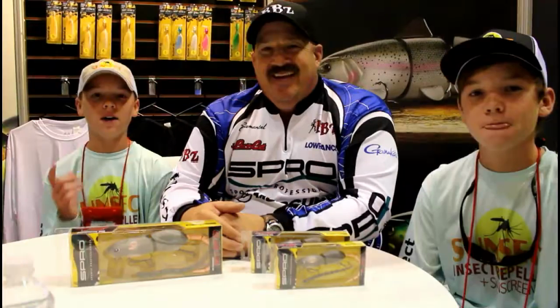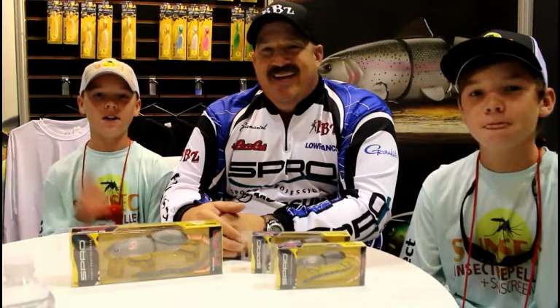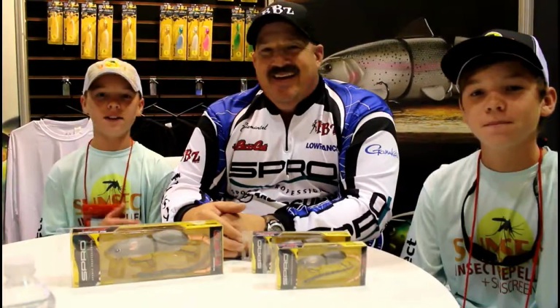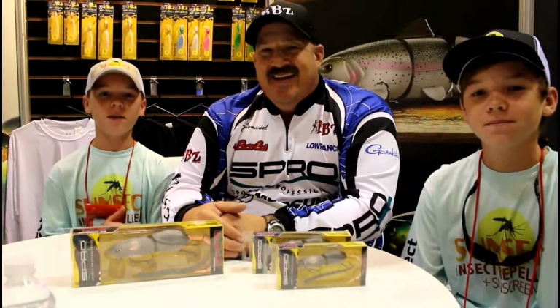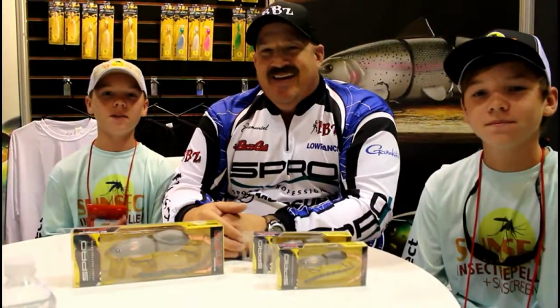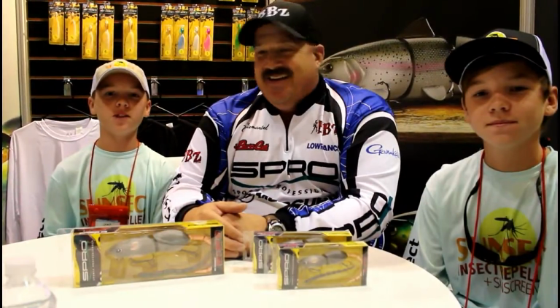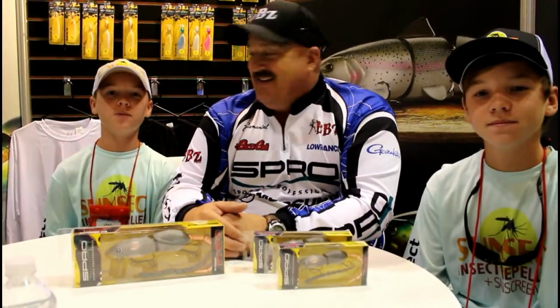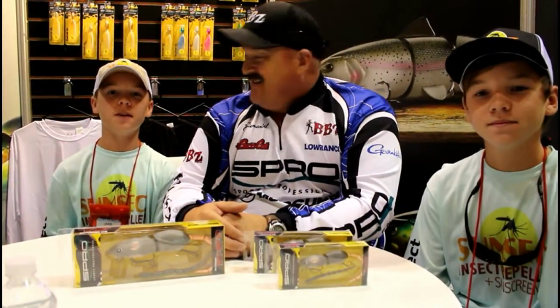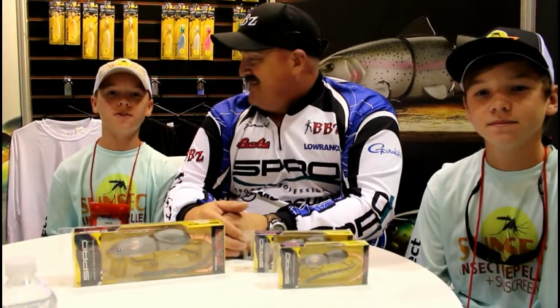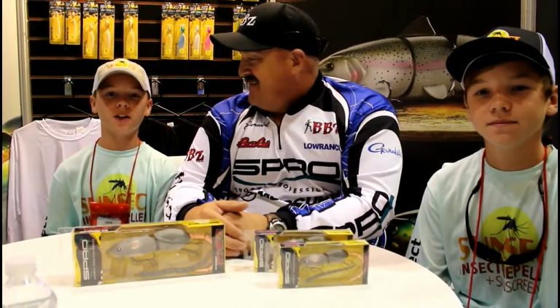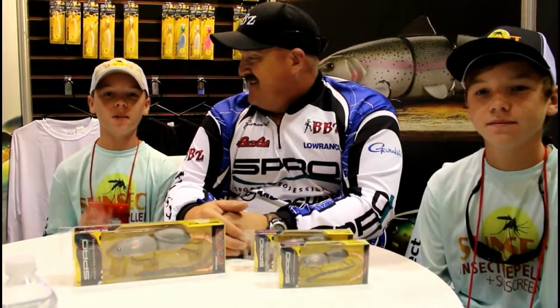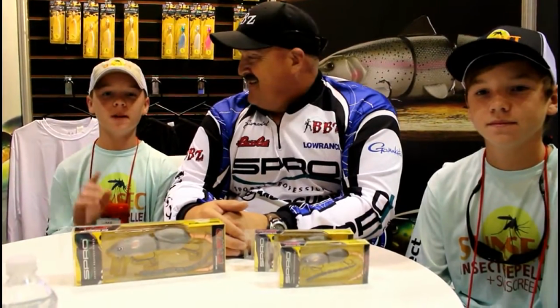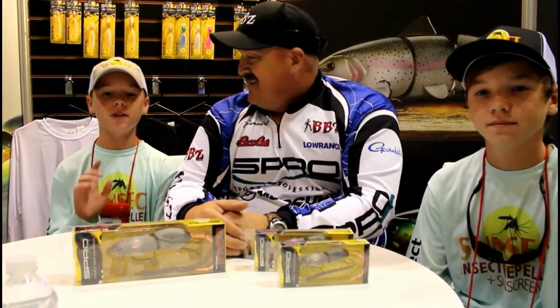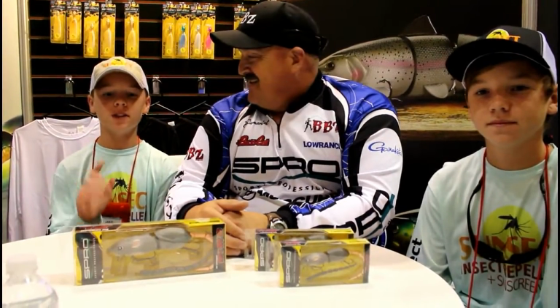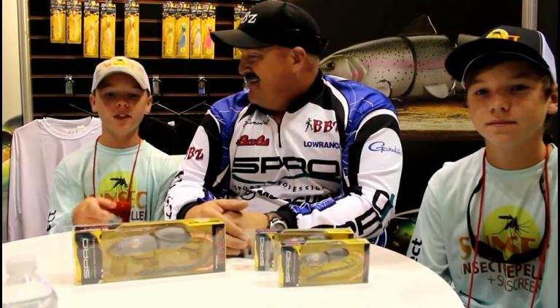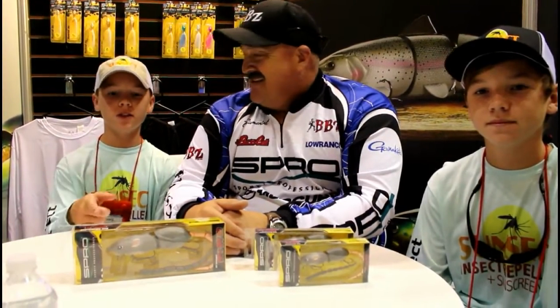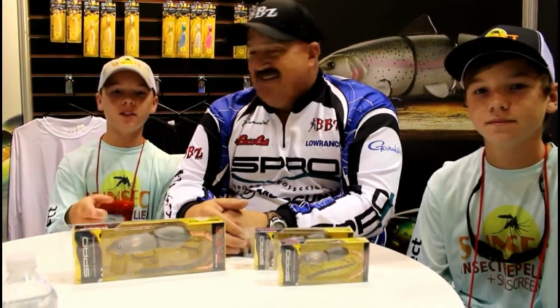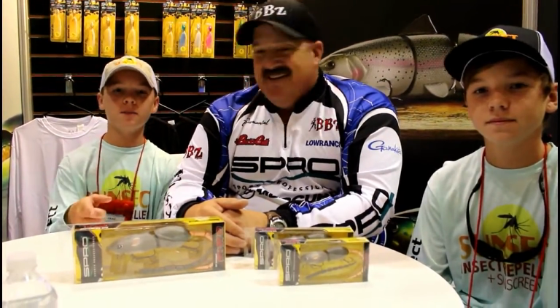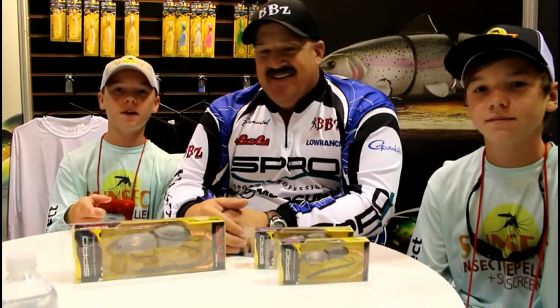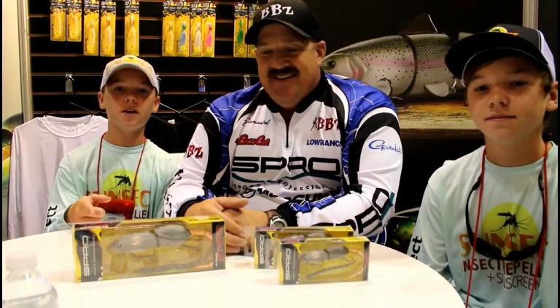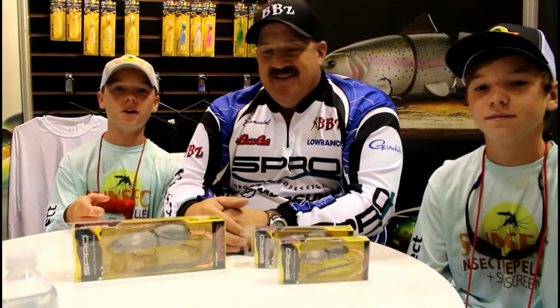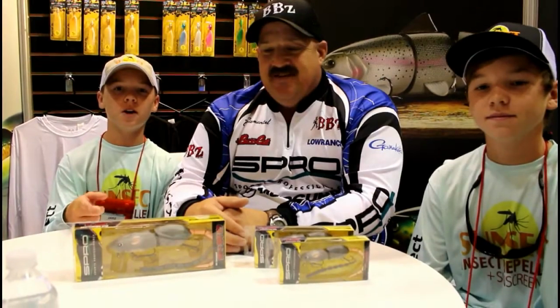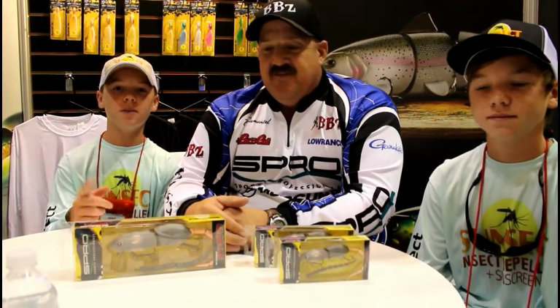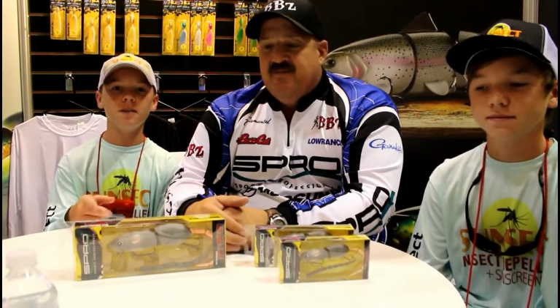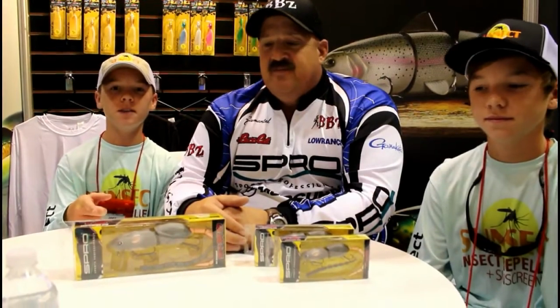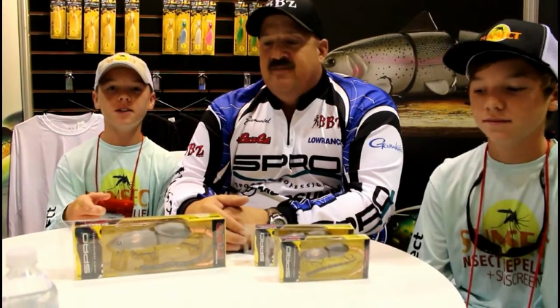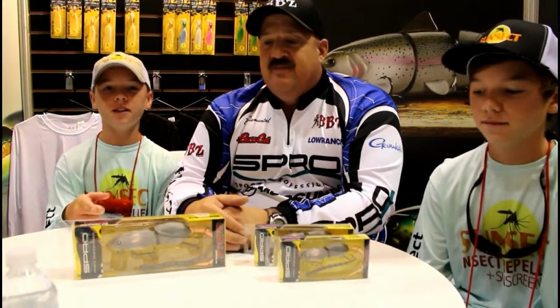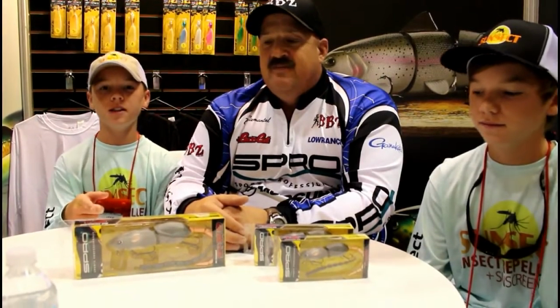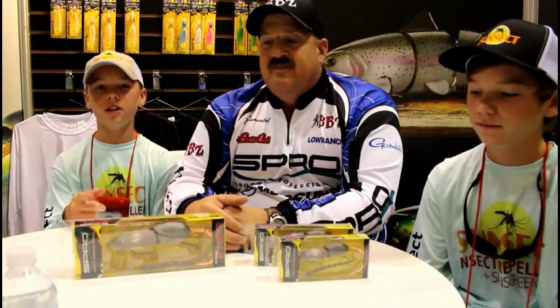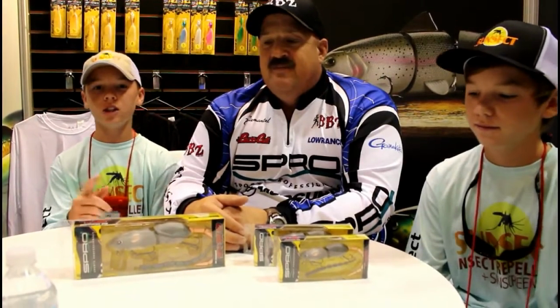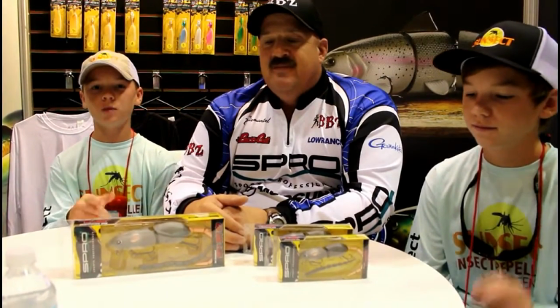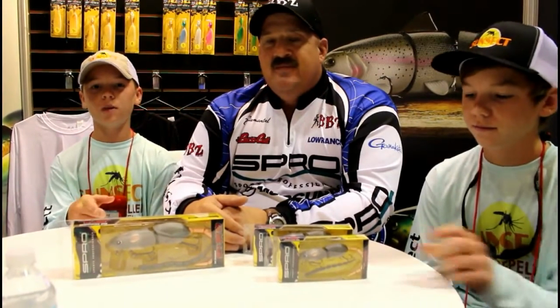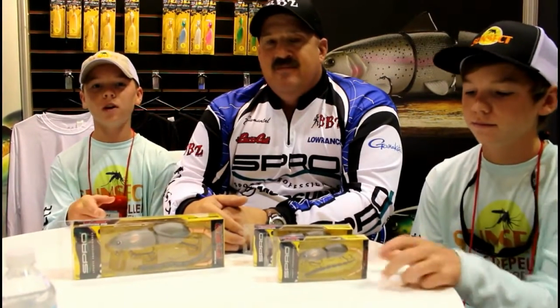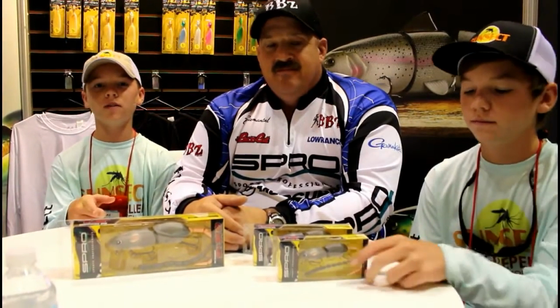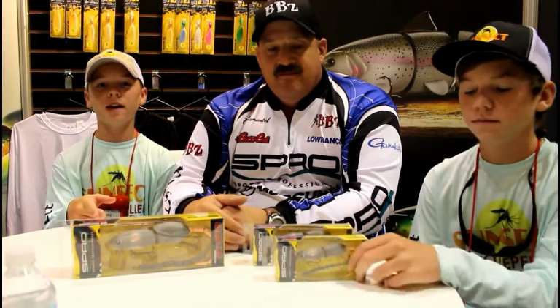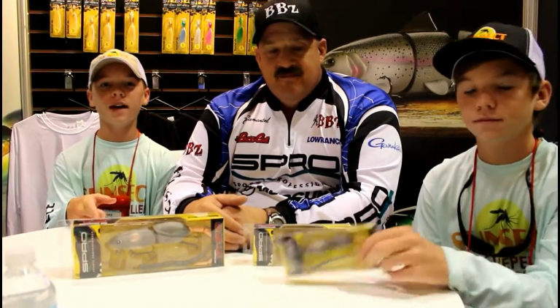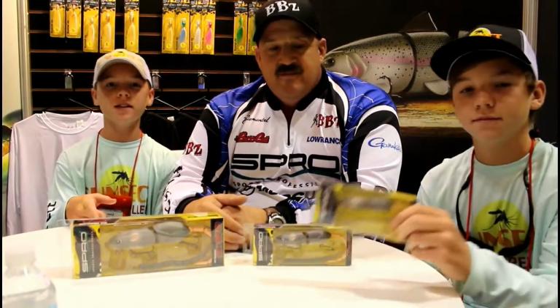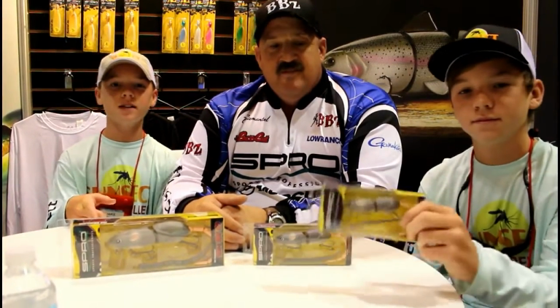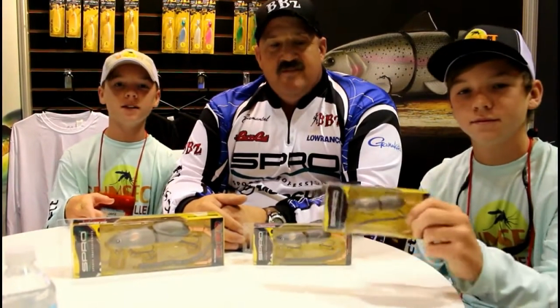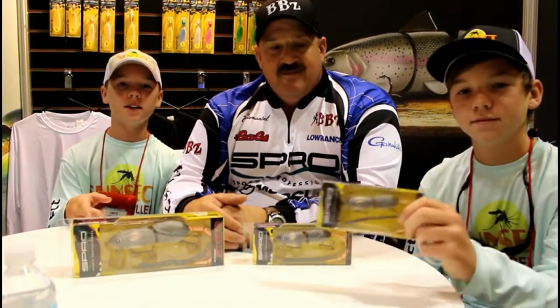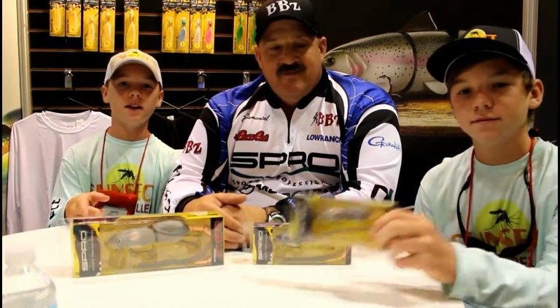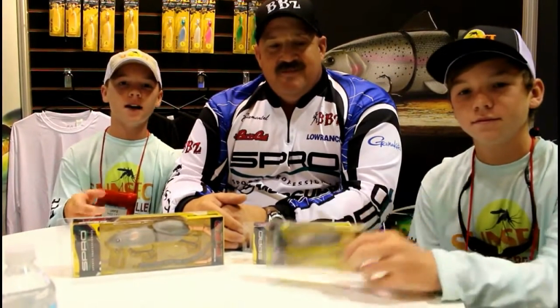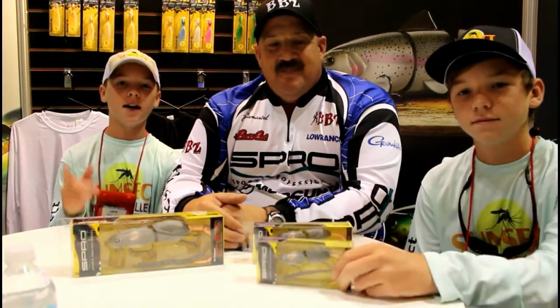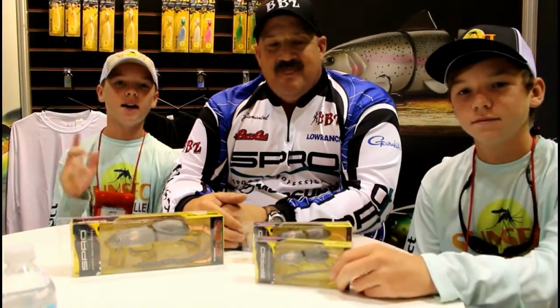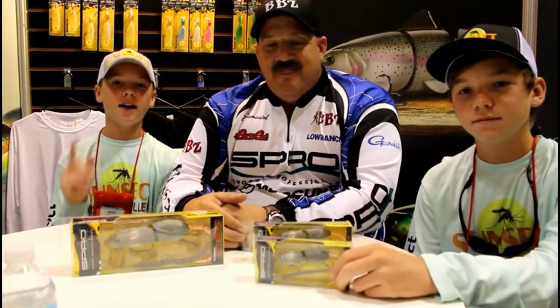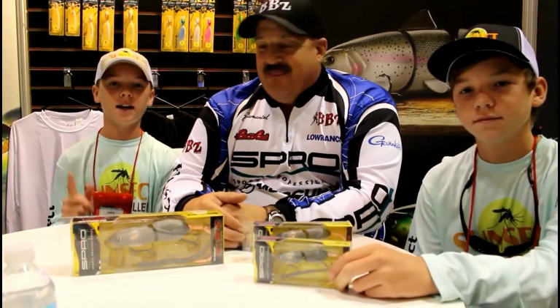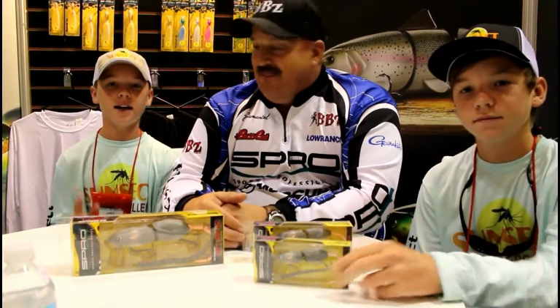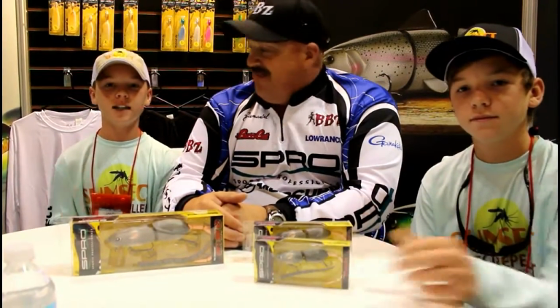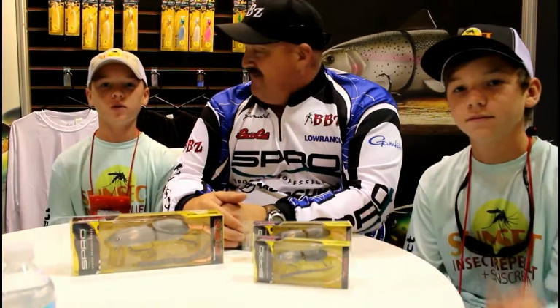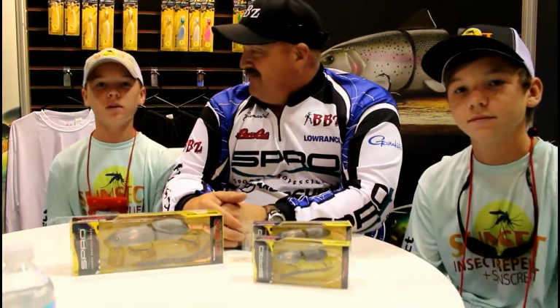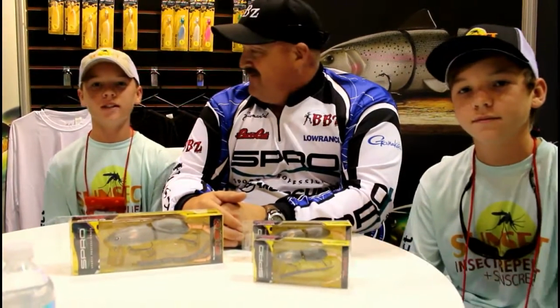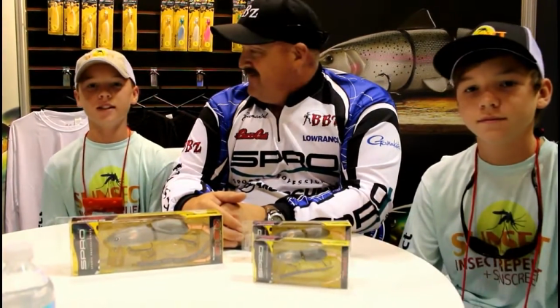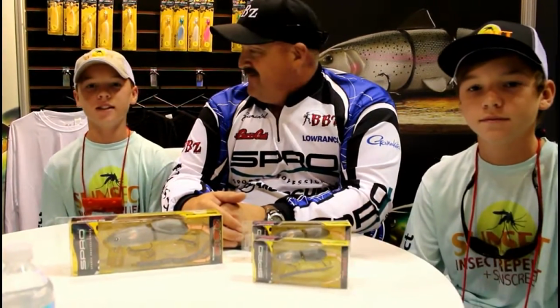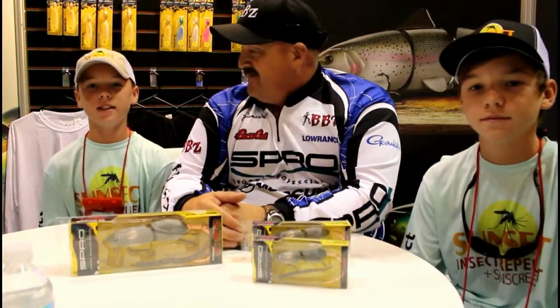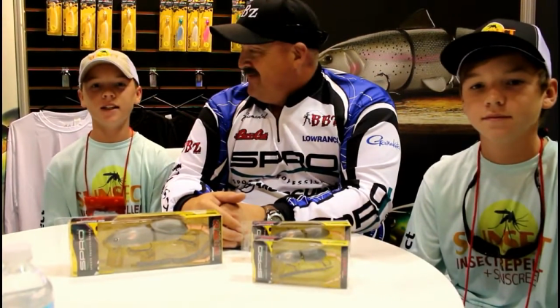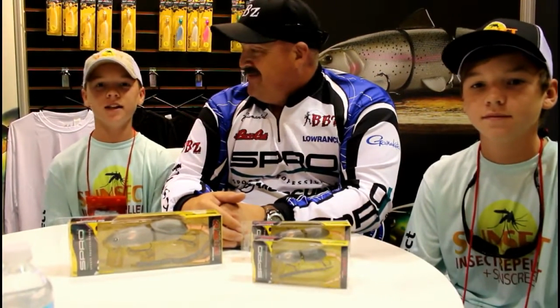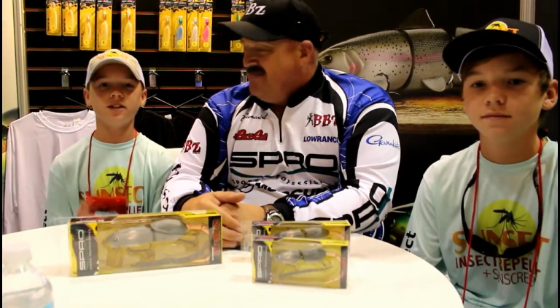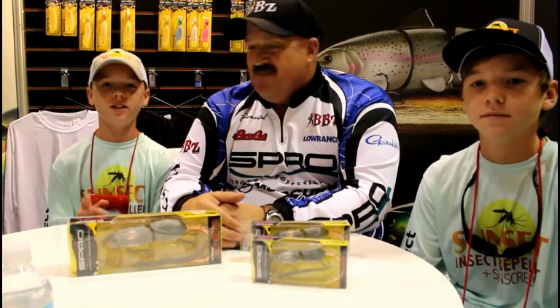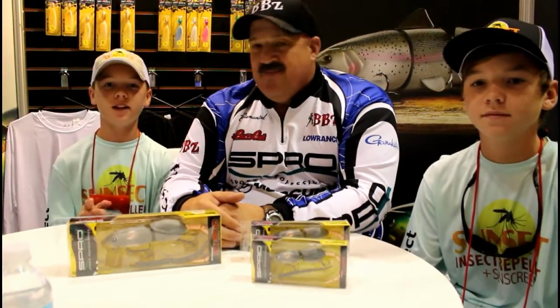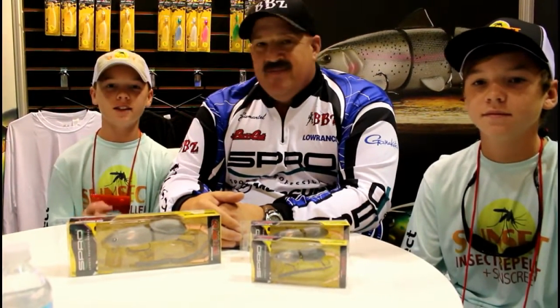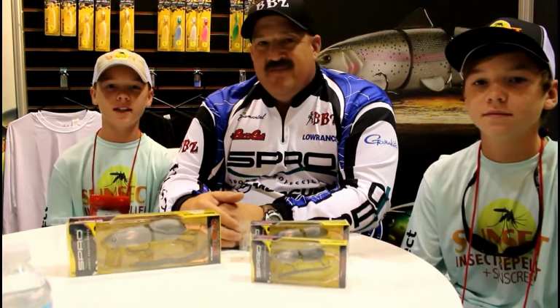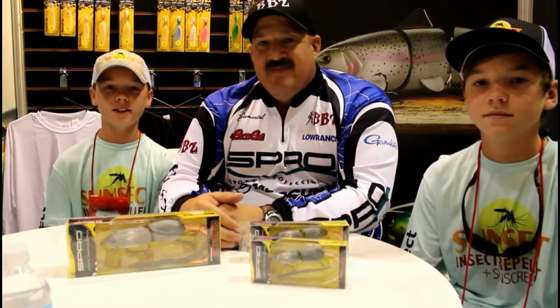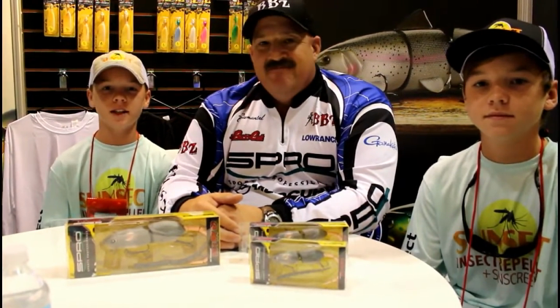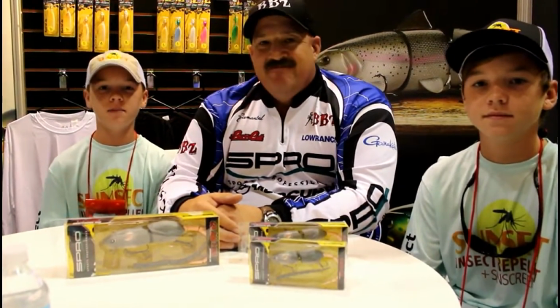I want to thank Mr. Bill for coming out and talking to us about the BBZ Spro Rats at iCast 2016. I'll see you guys next time.